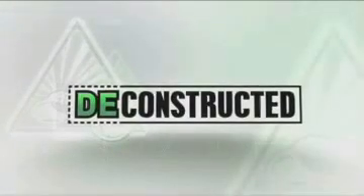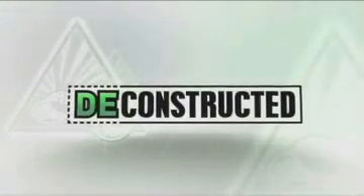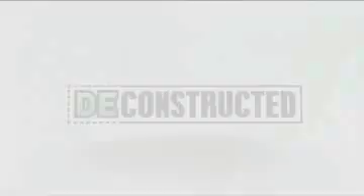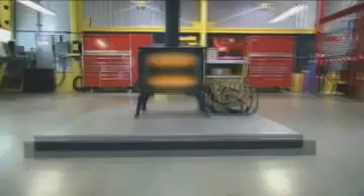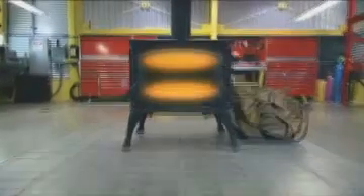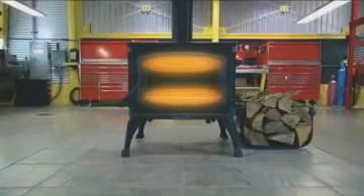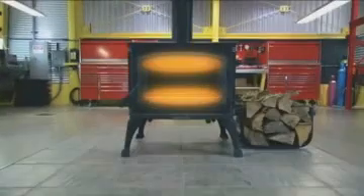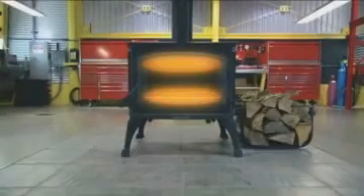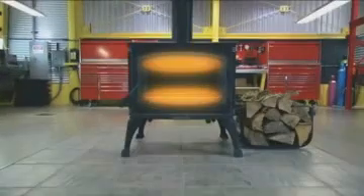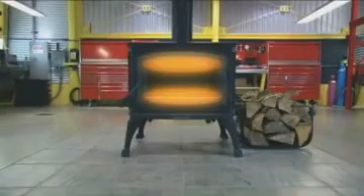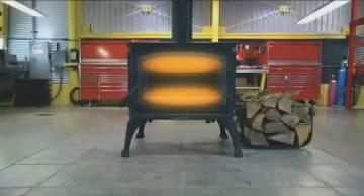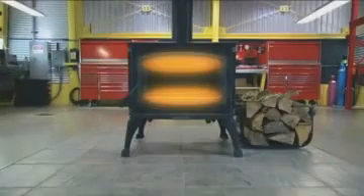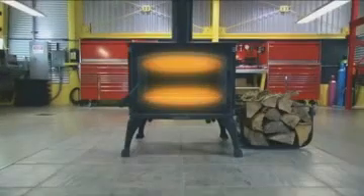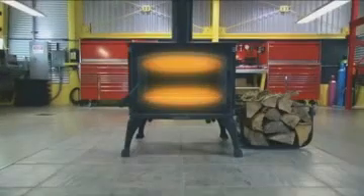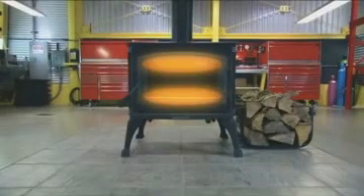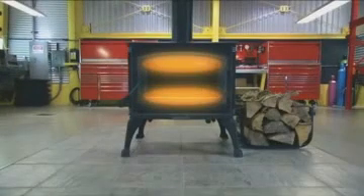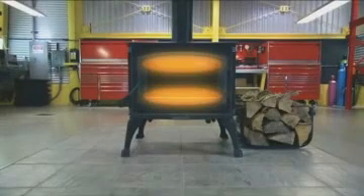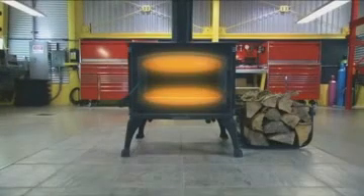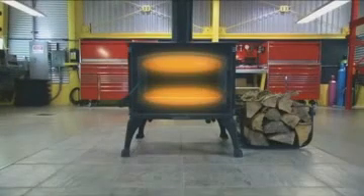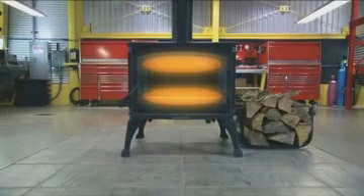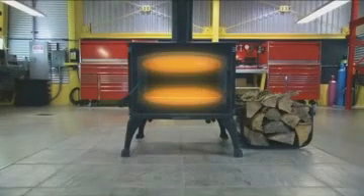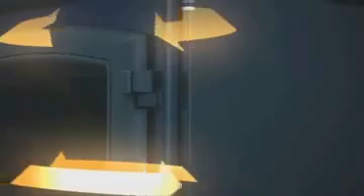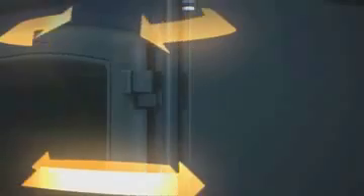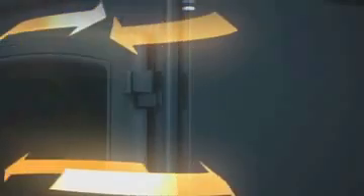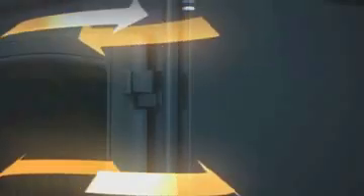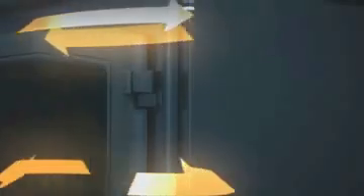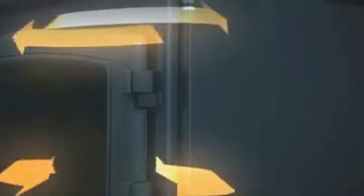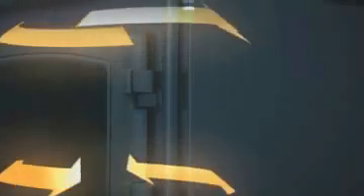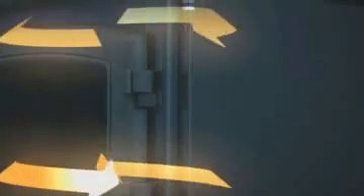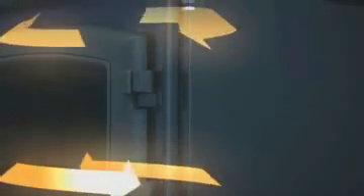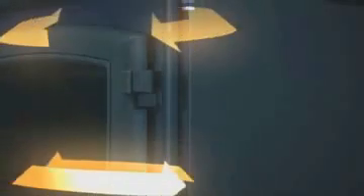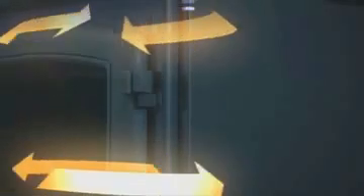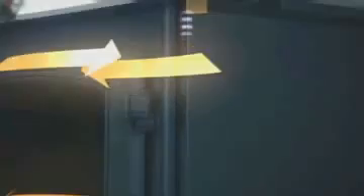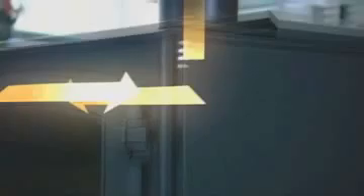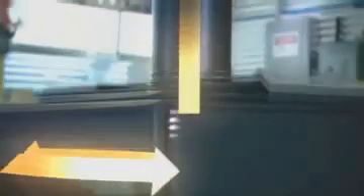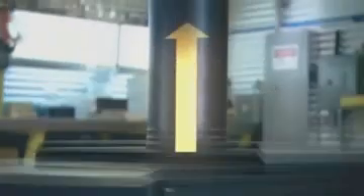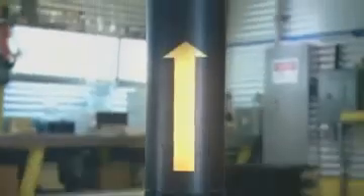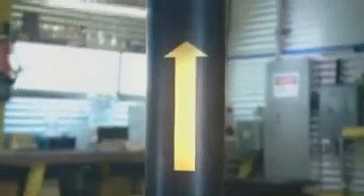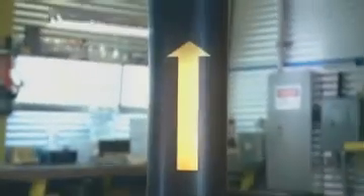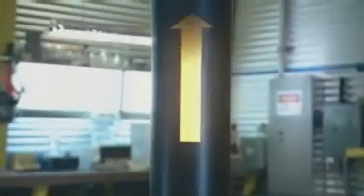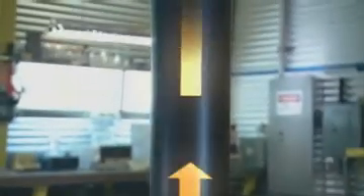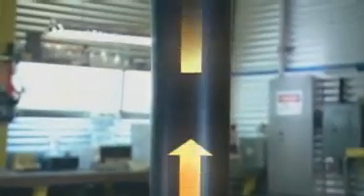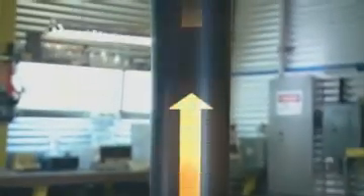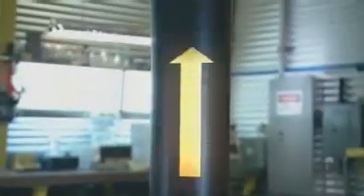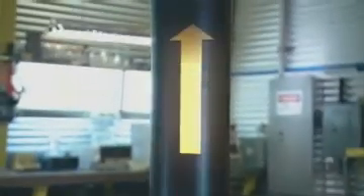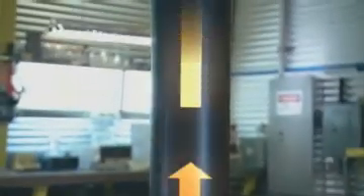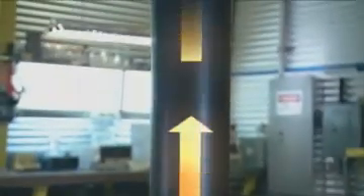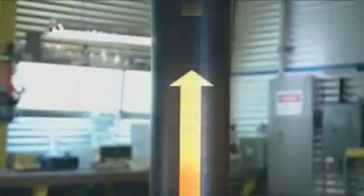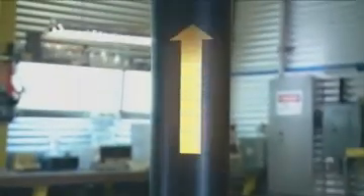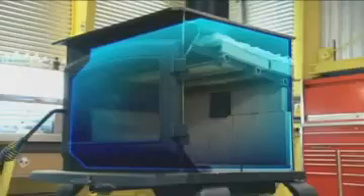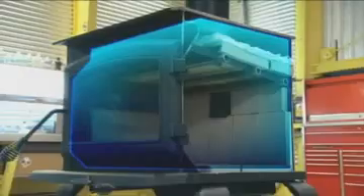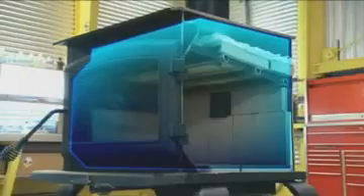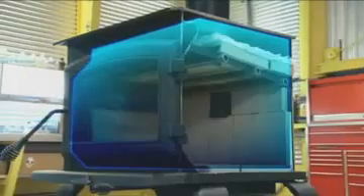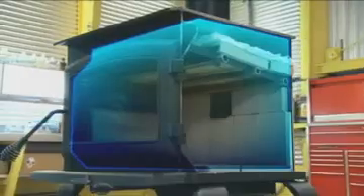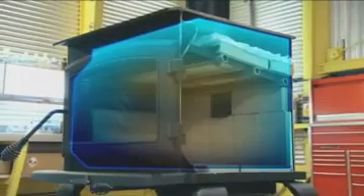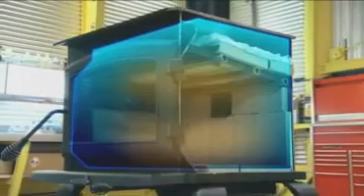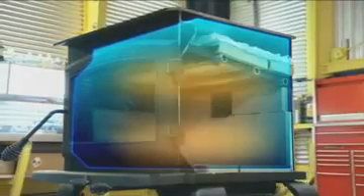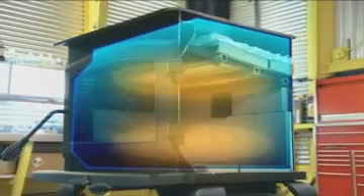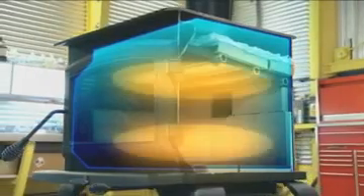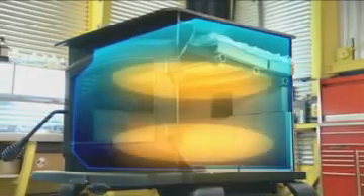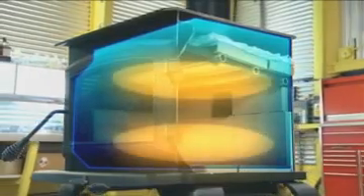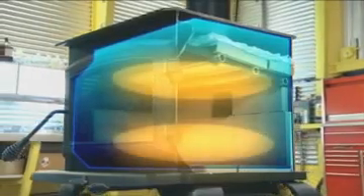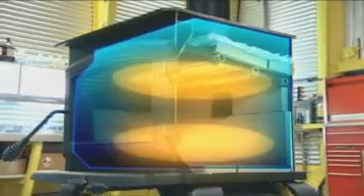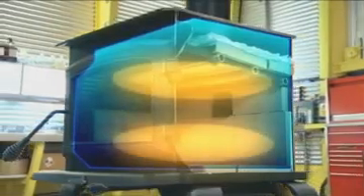In this episode, the wood stove. It uses more air to produce less pollution. It's the miracle of dual combustion.